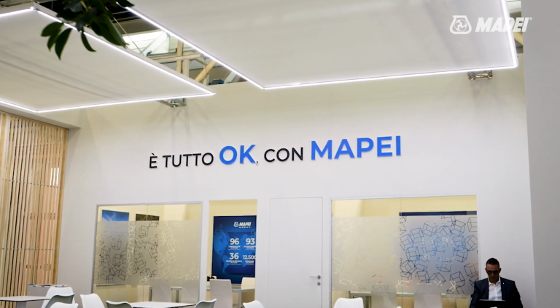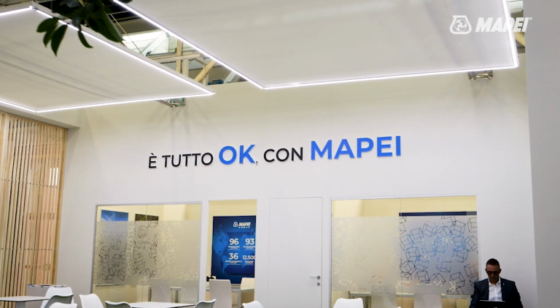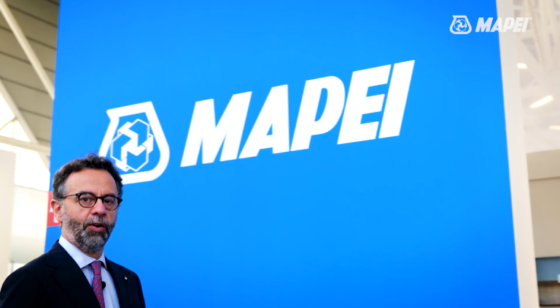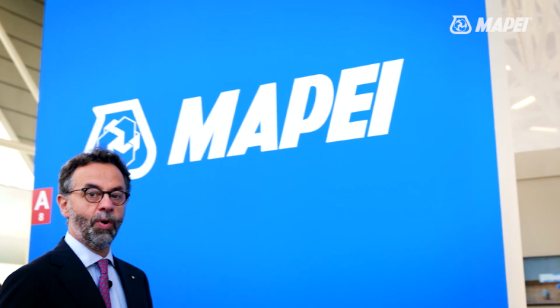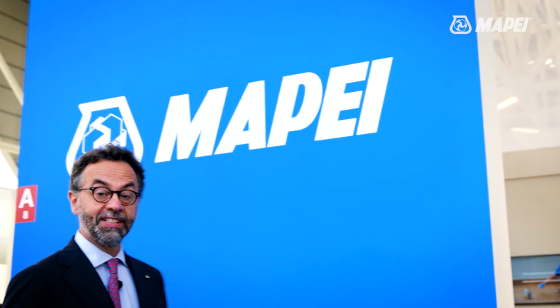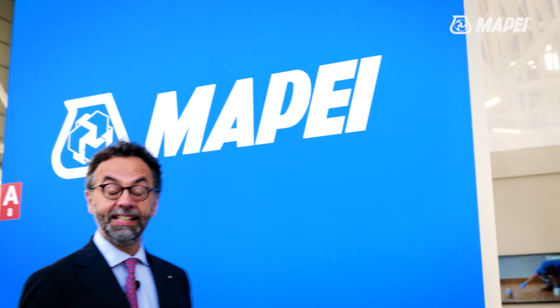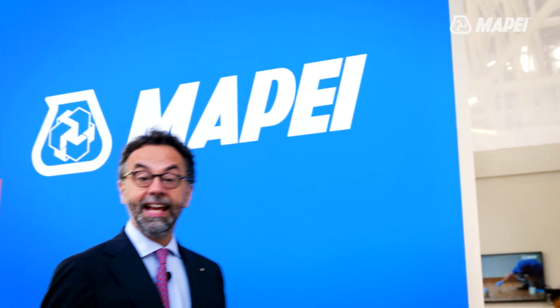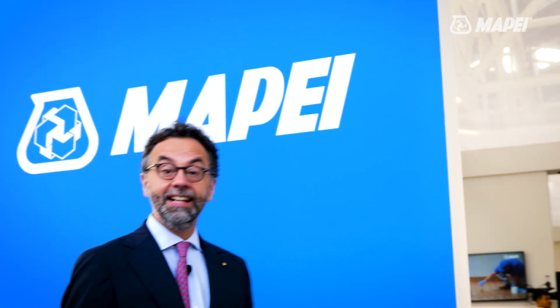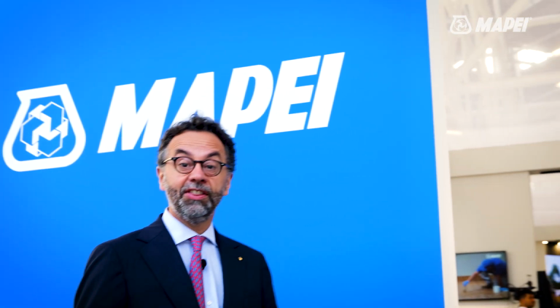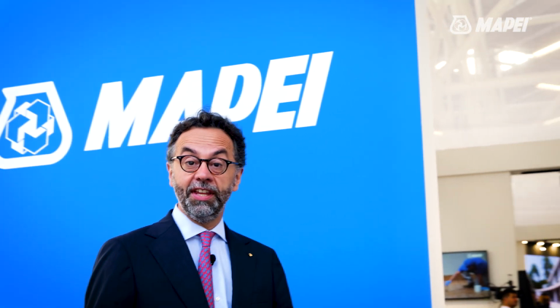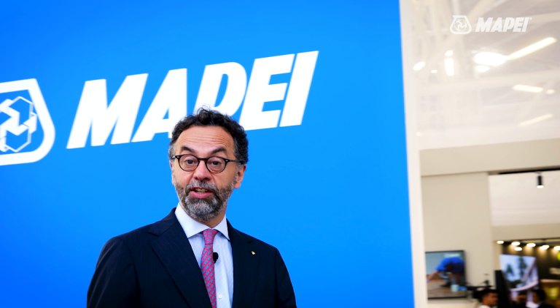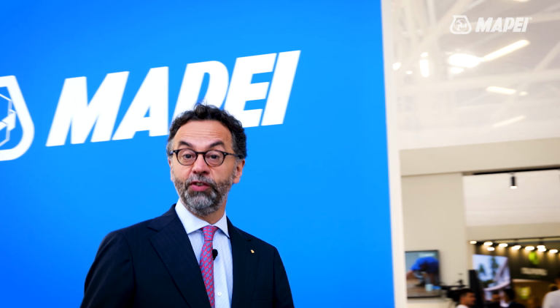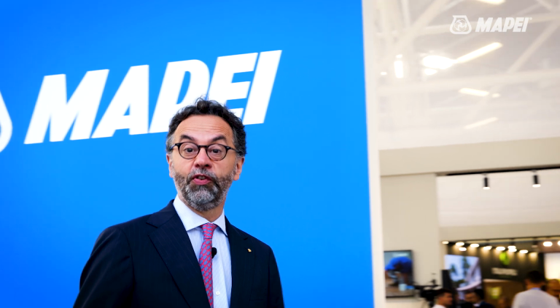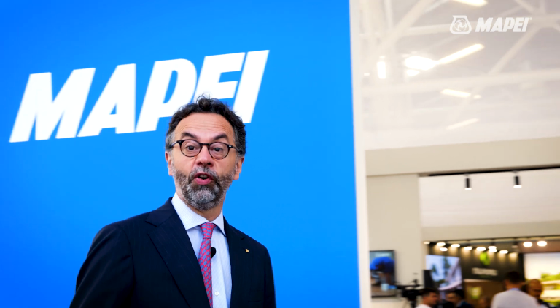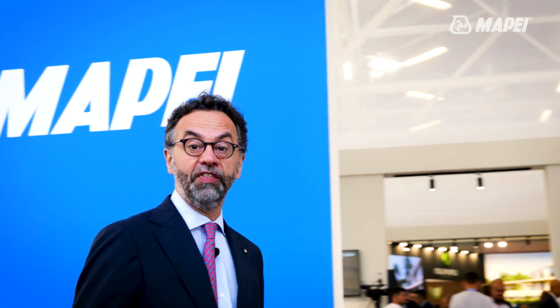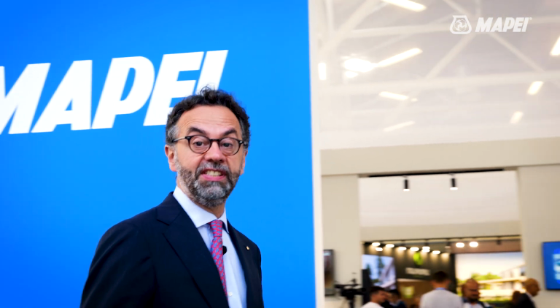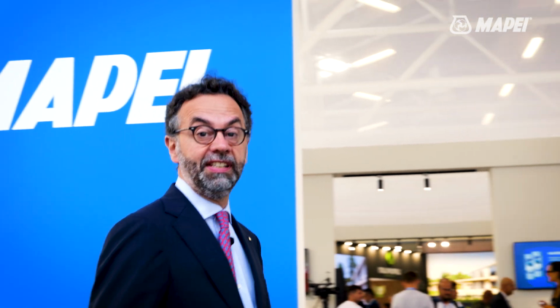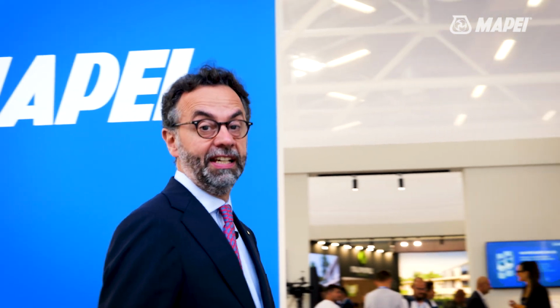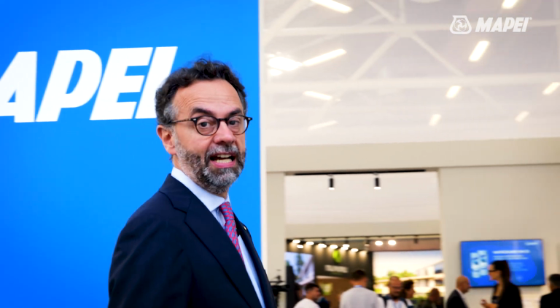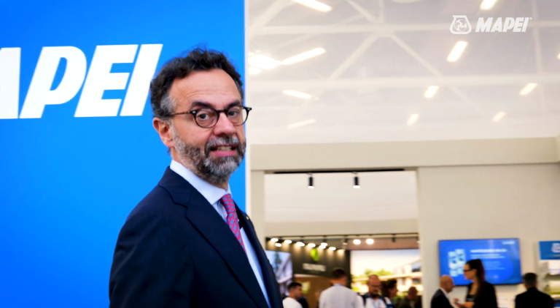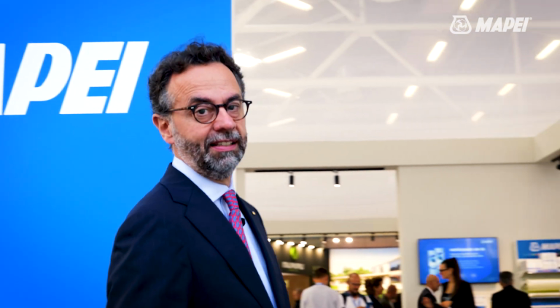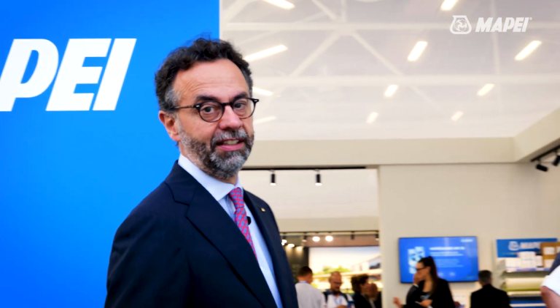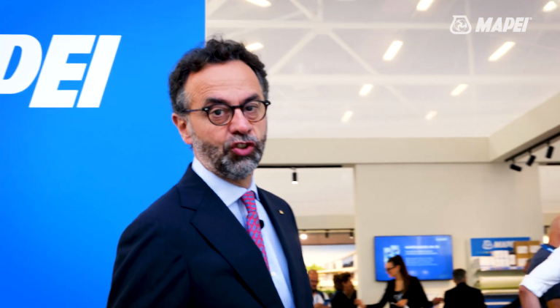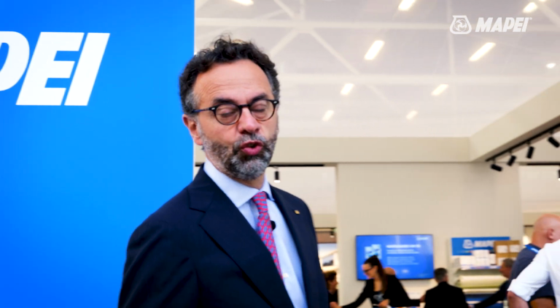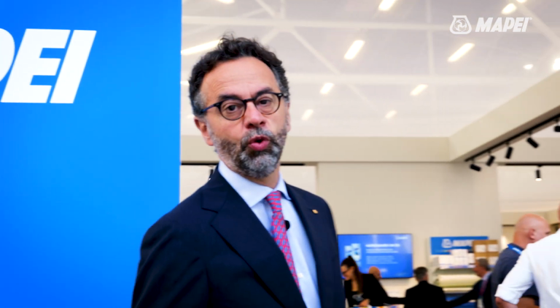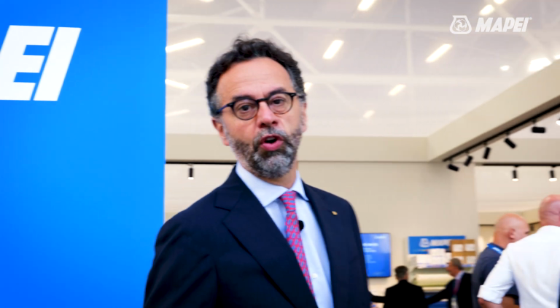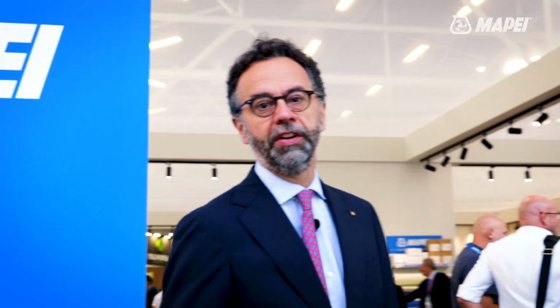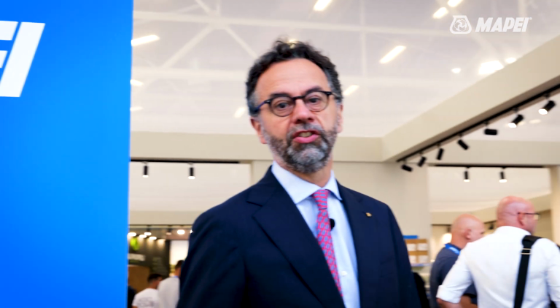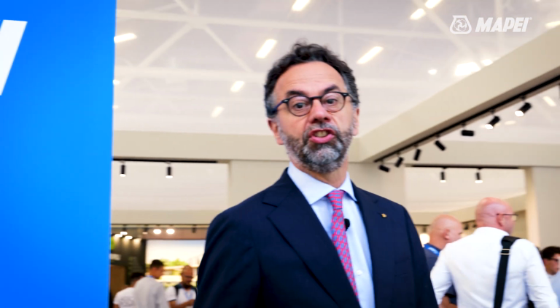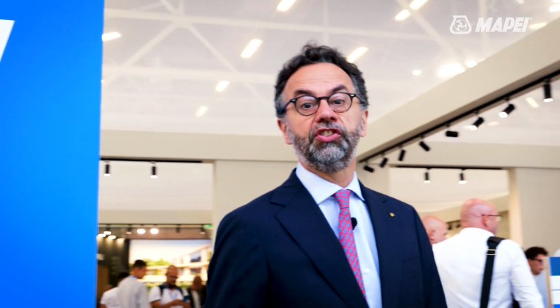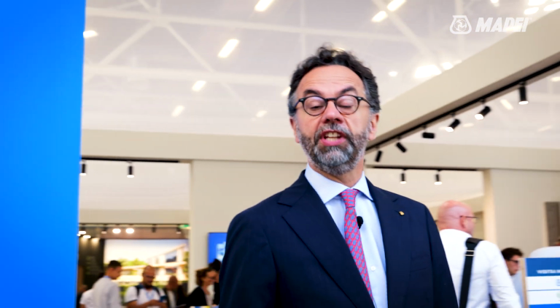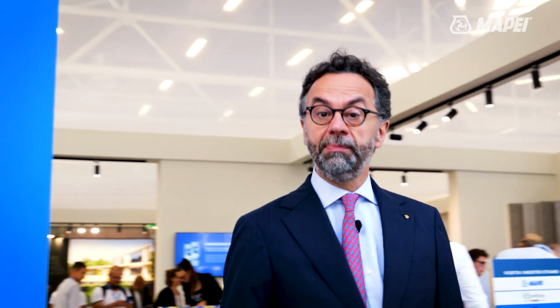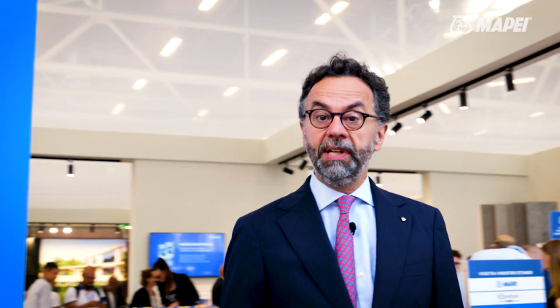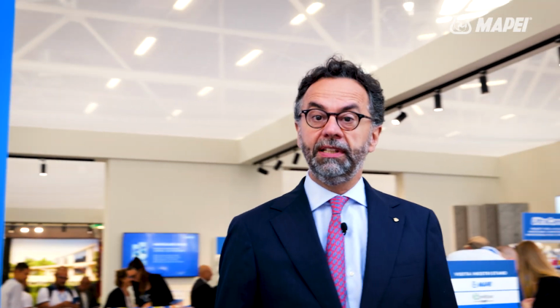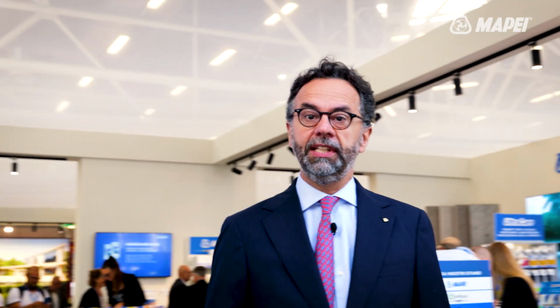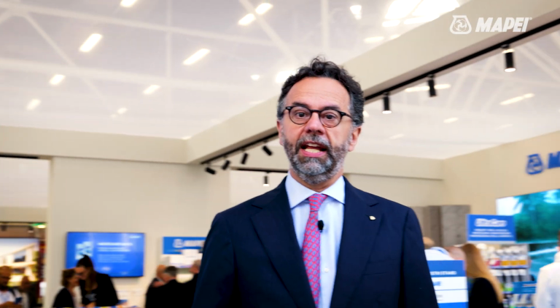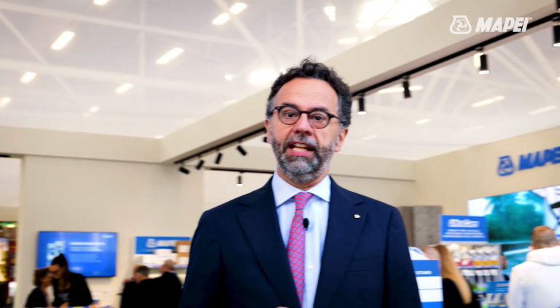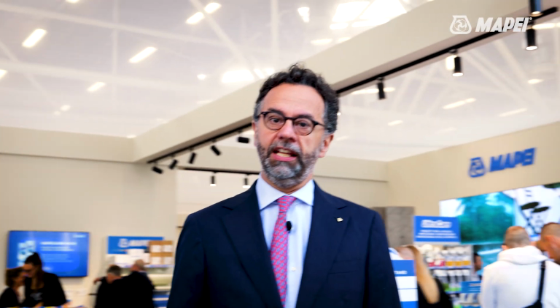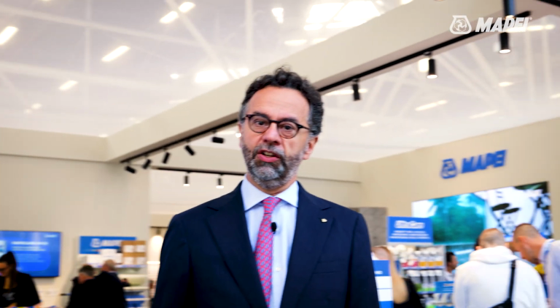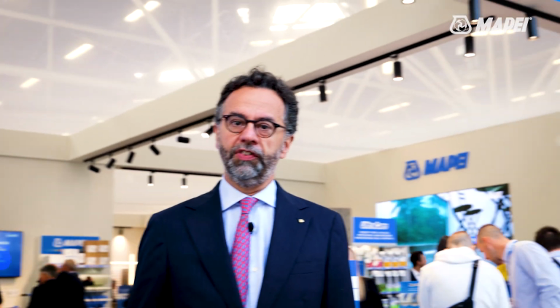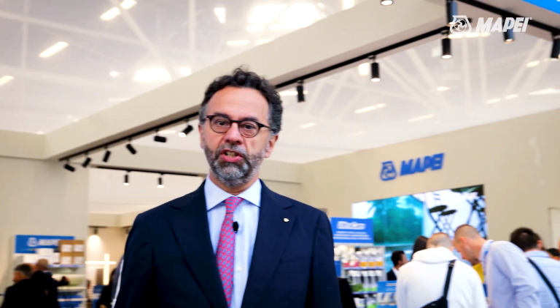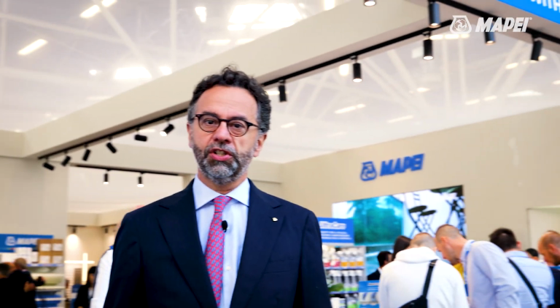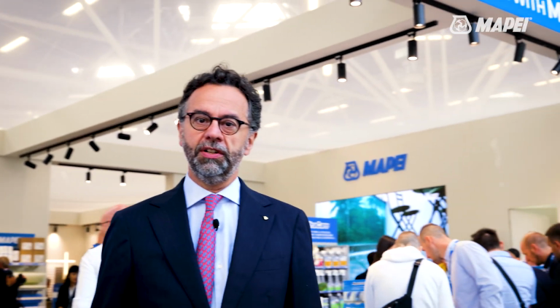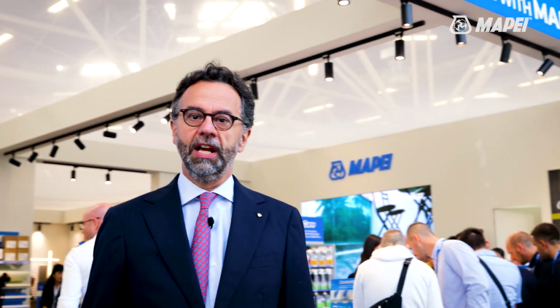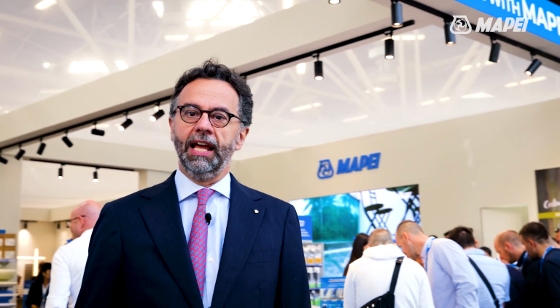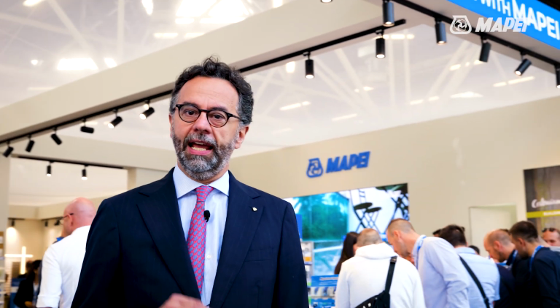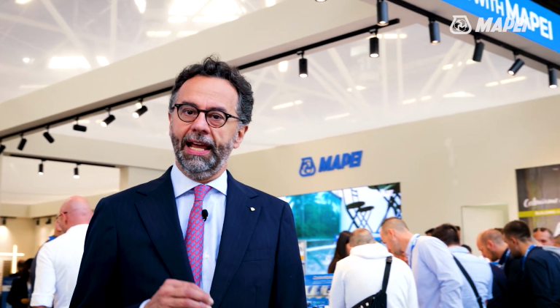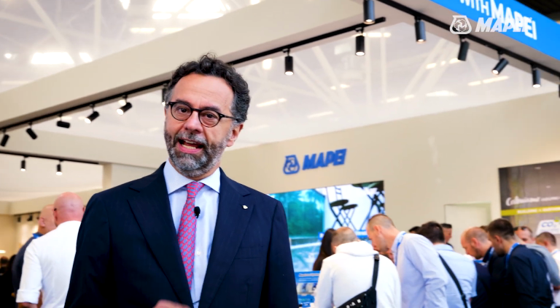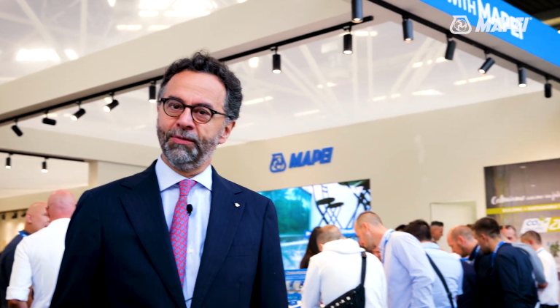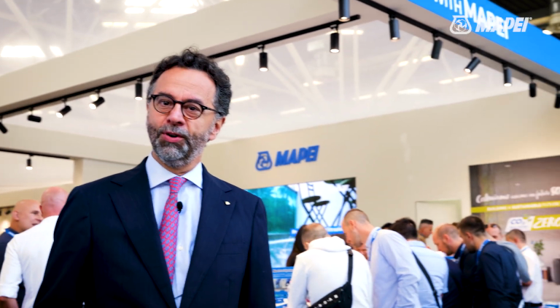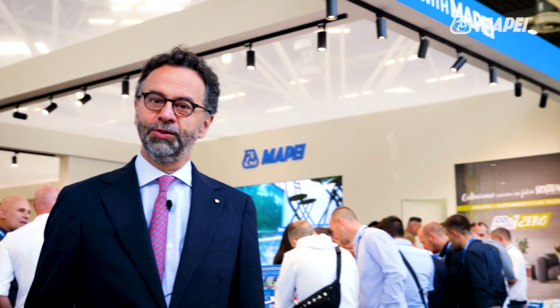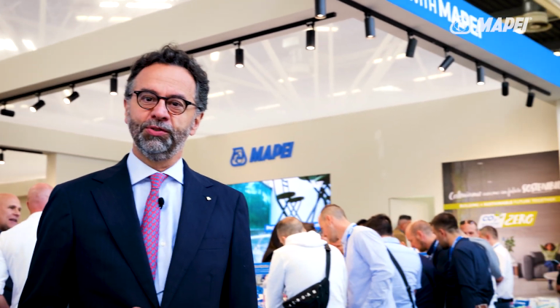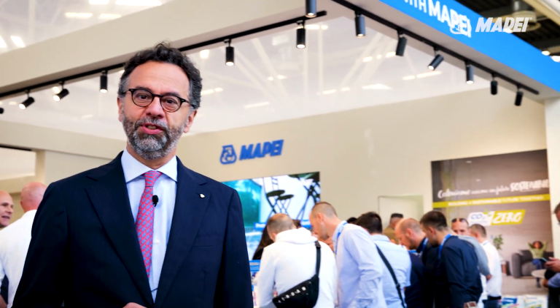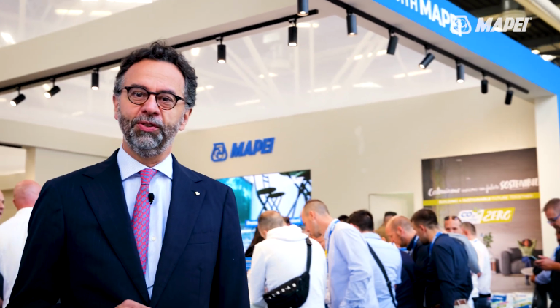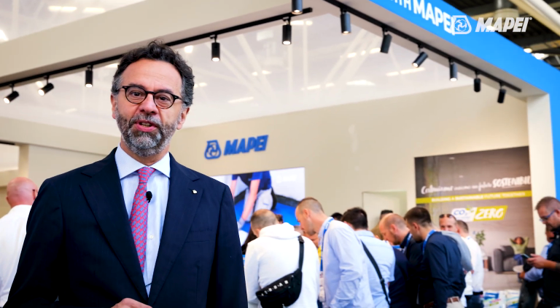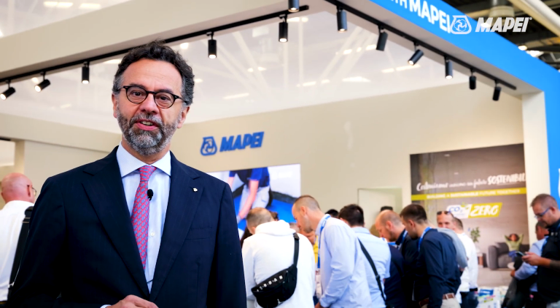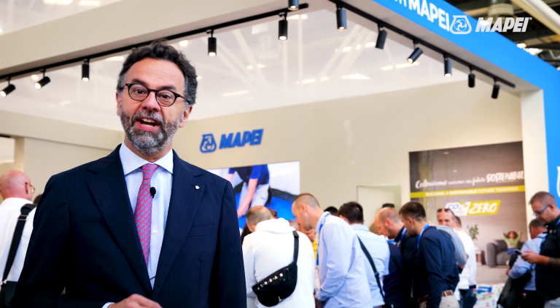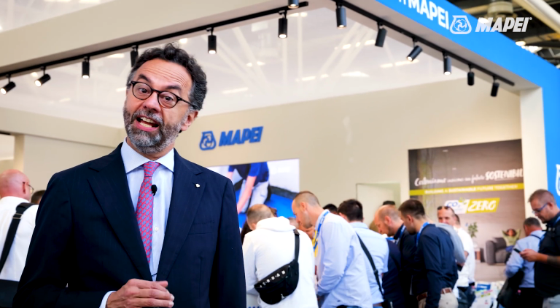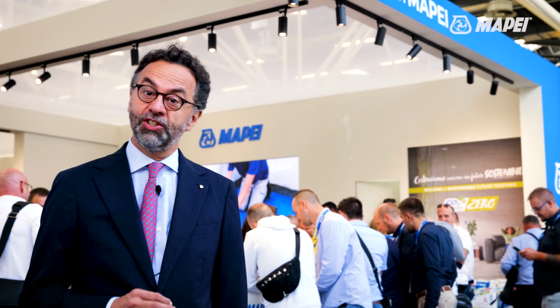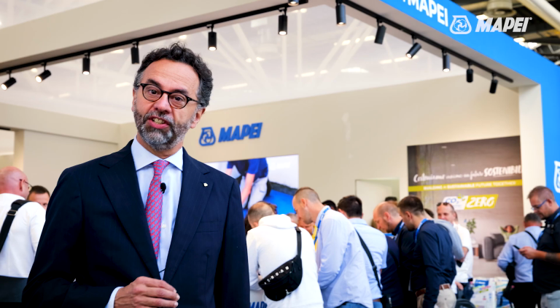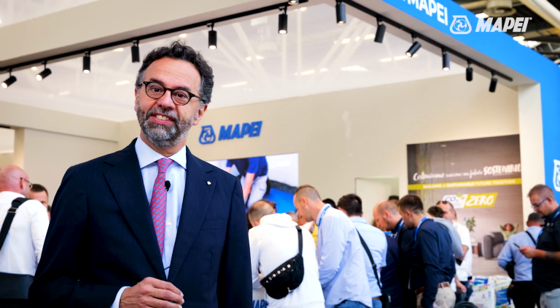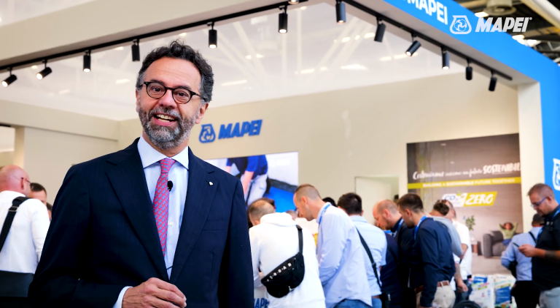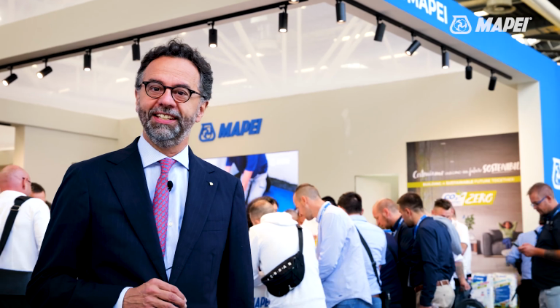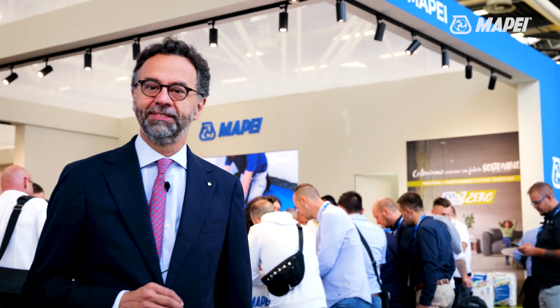Once again, thank you for visiting us in this tour on sustainability and innovation, and I'll see you here at Cersaie.